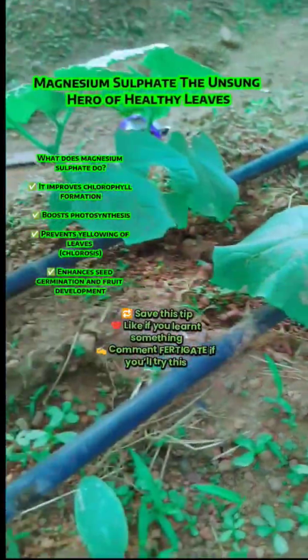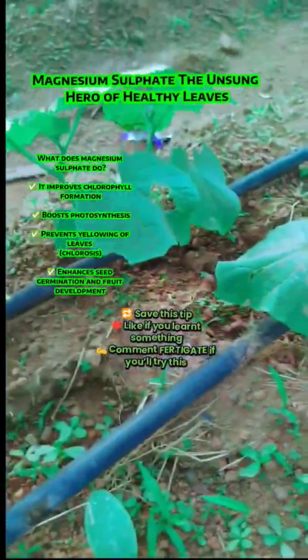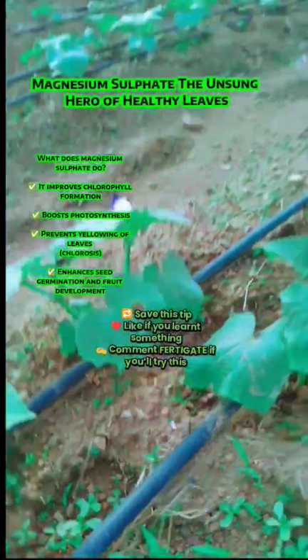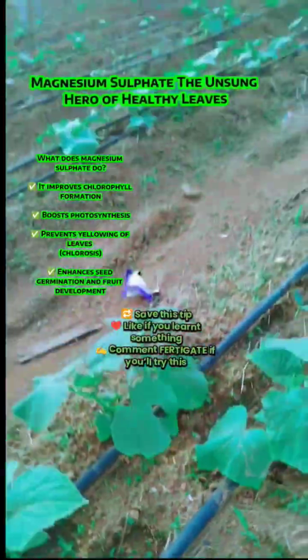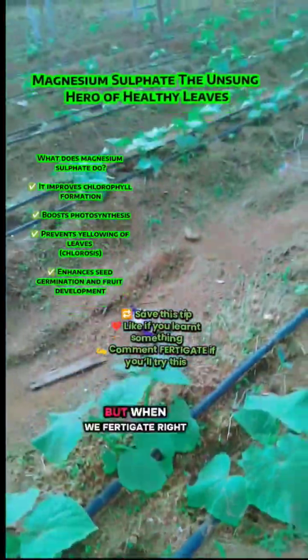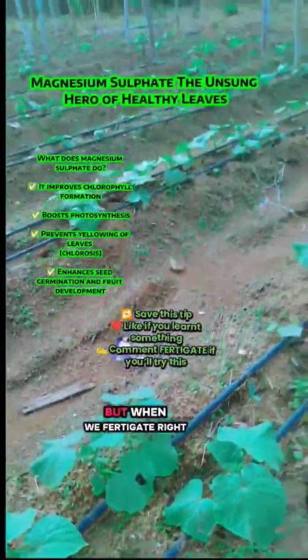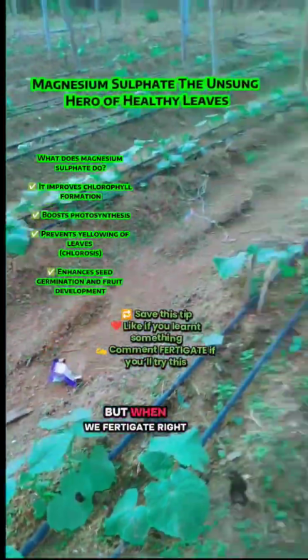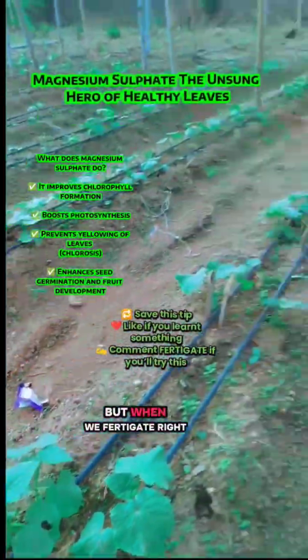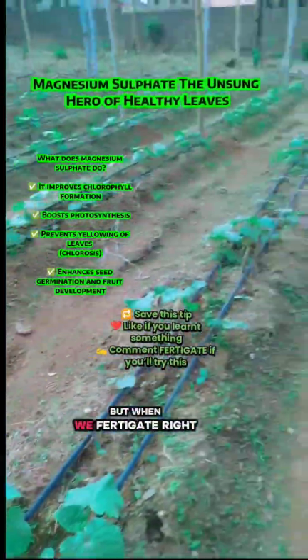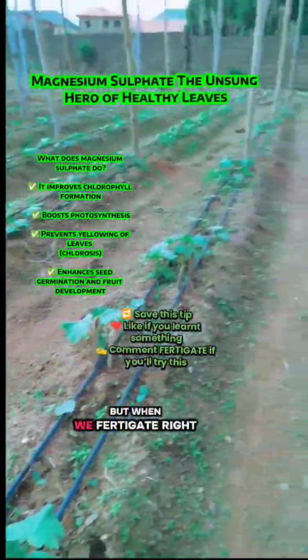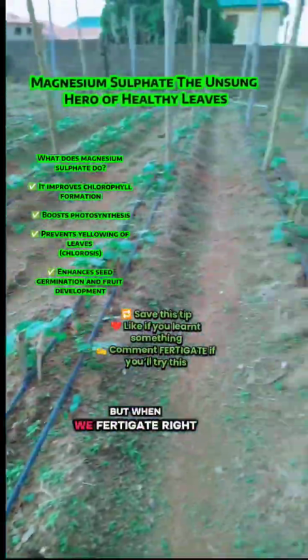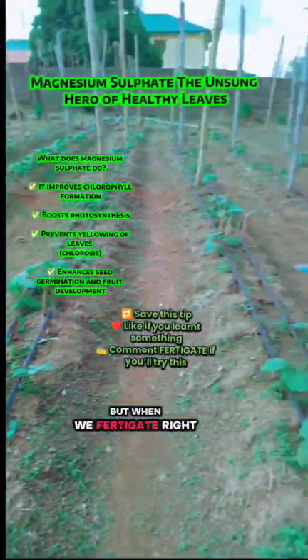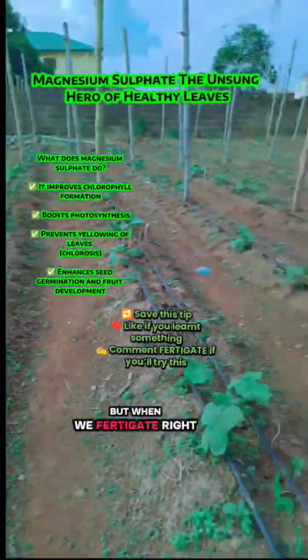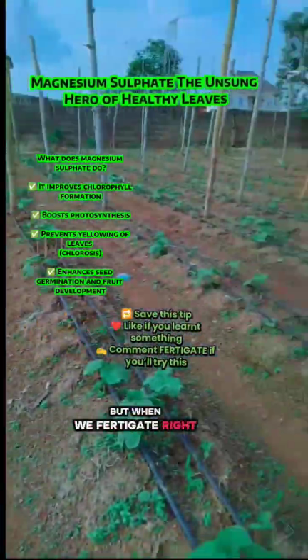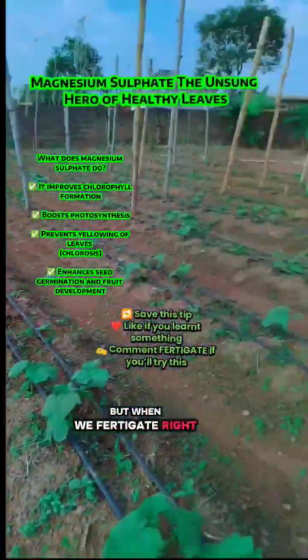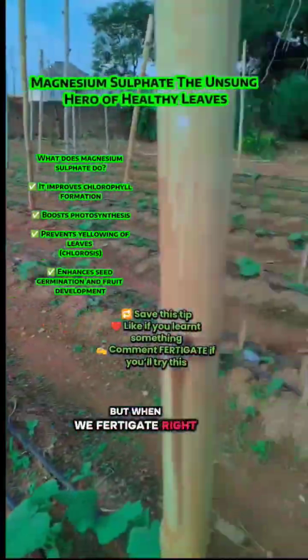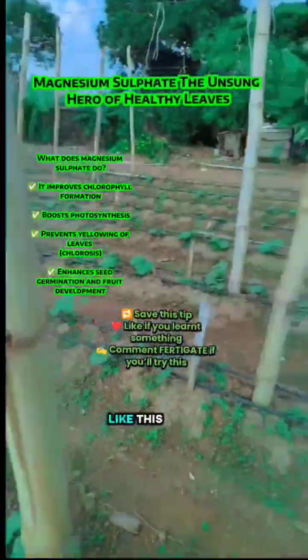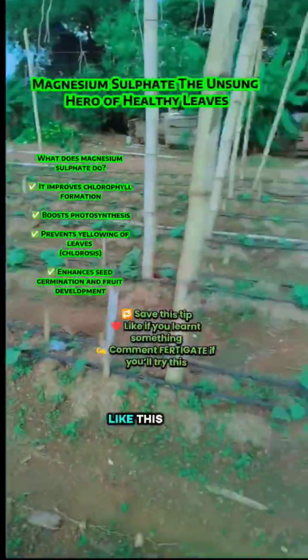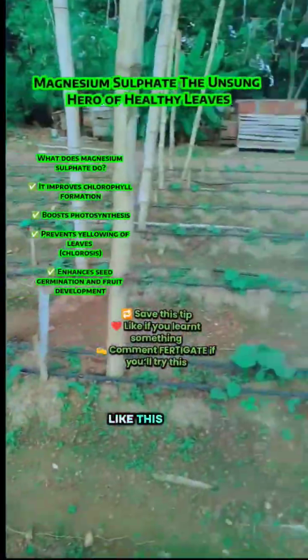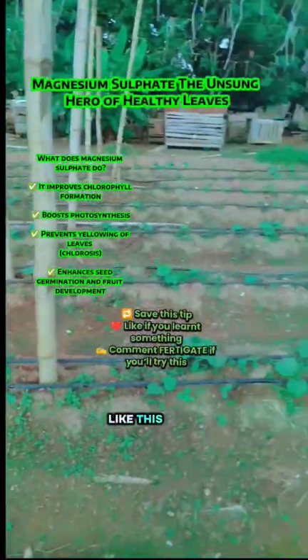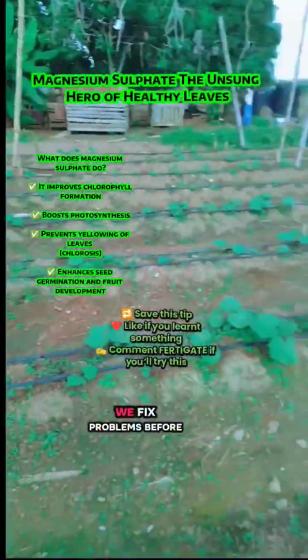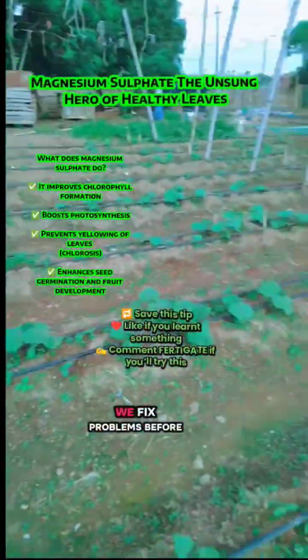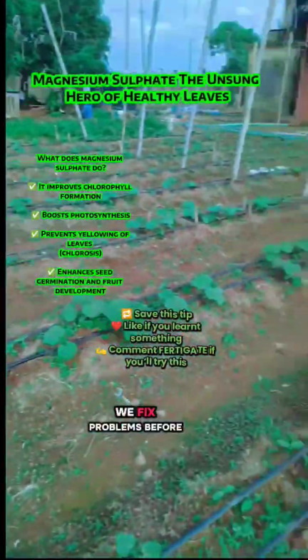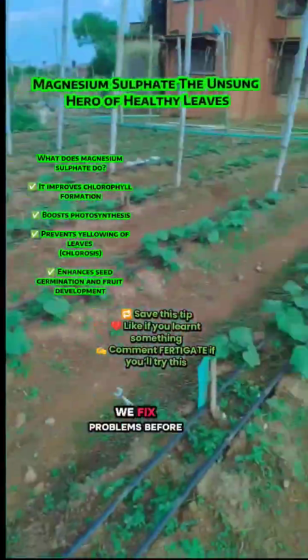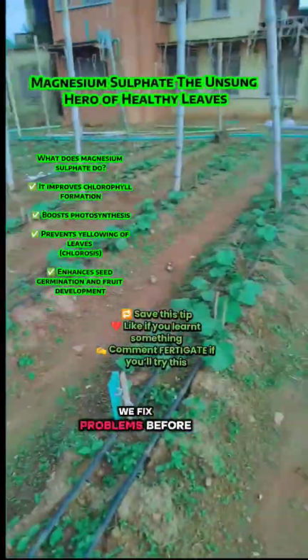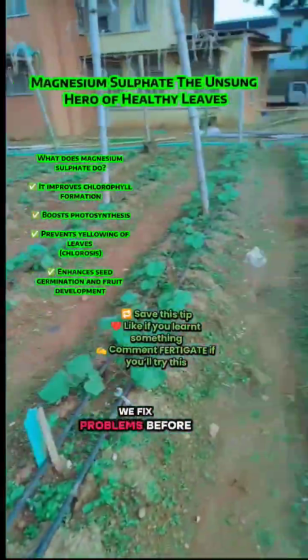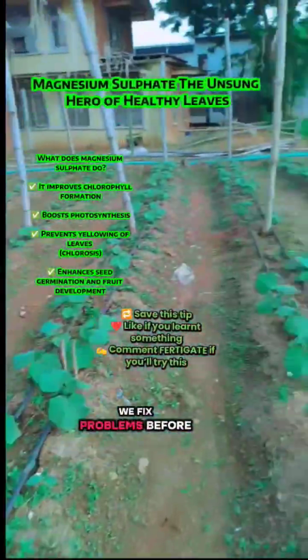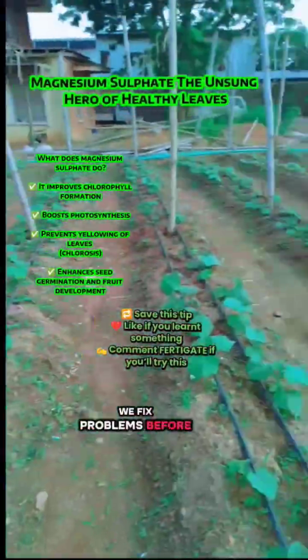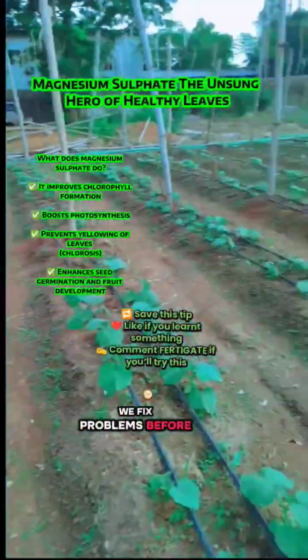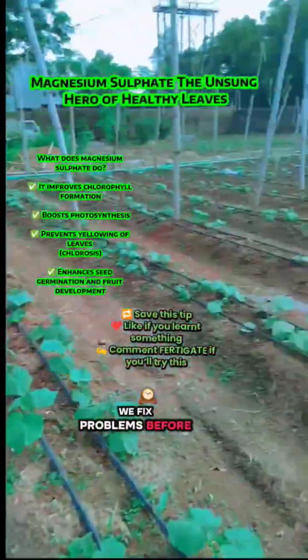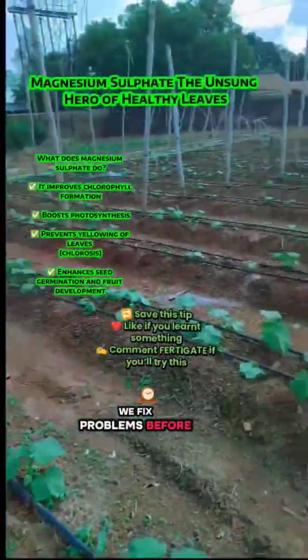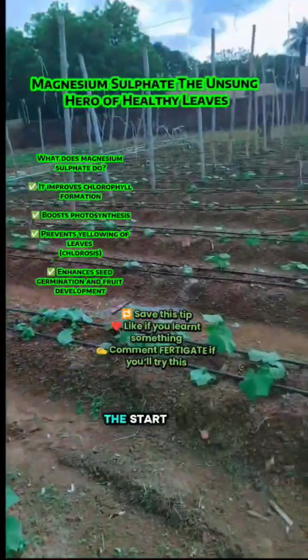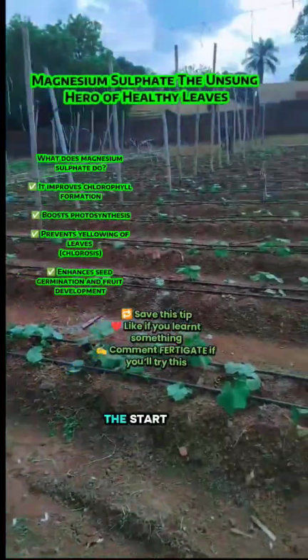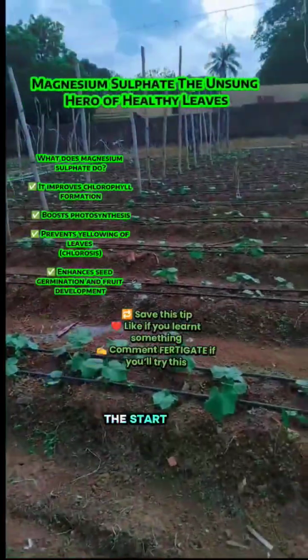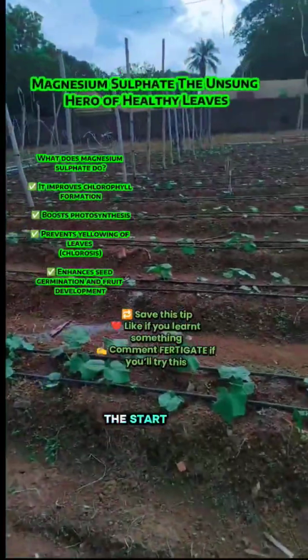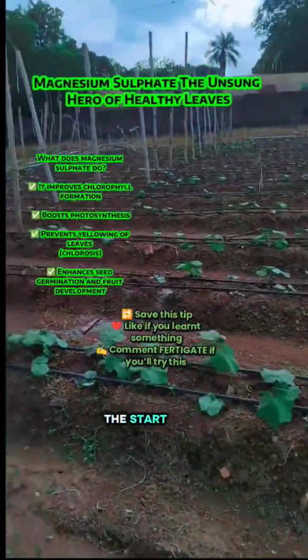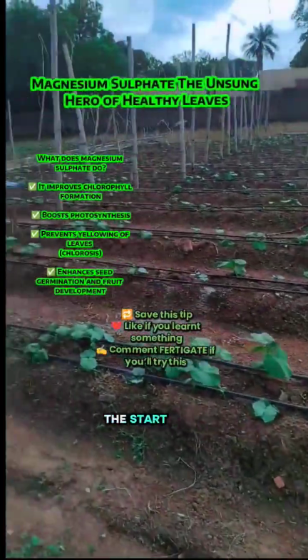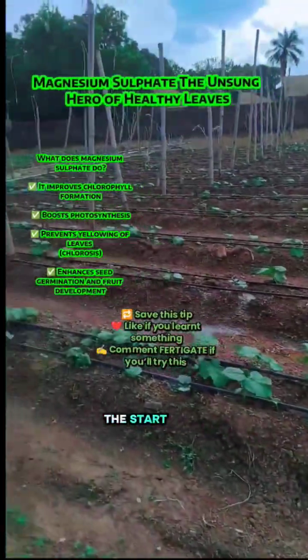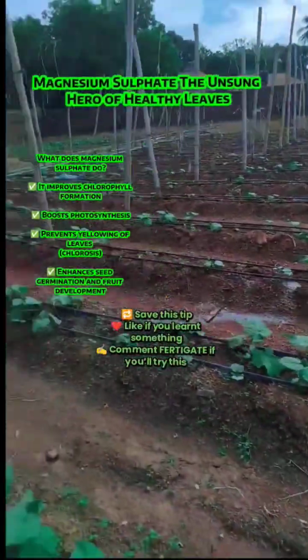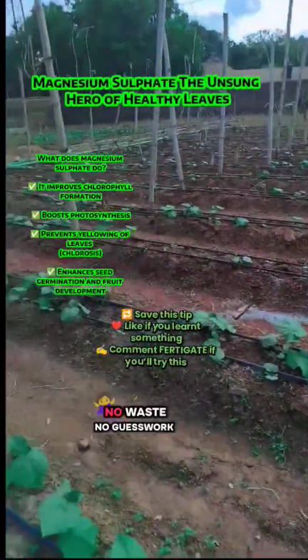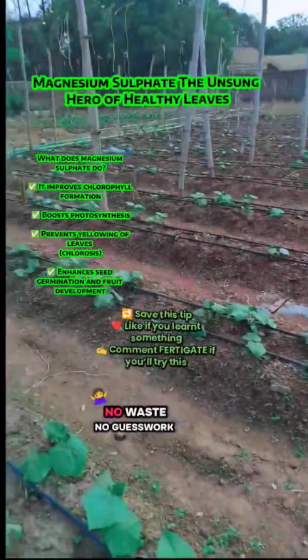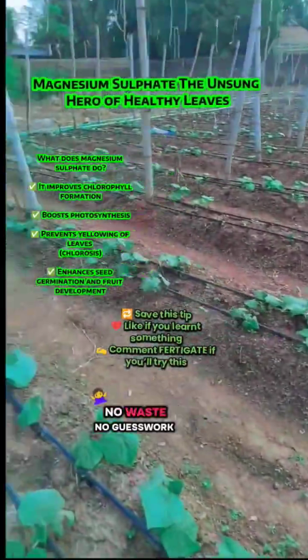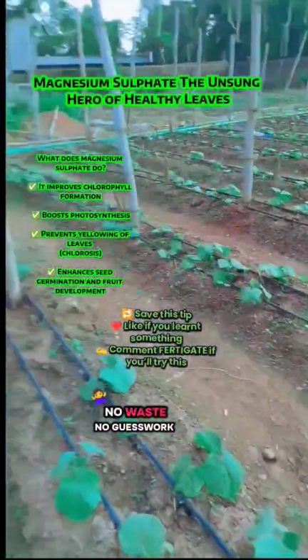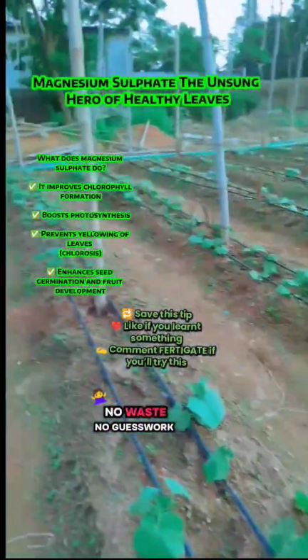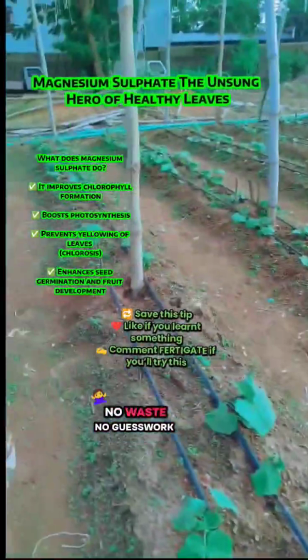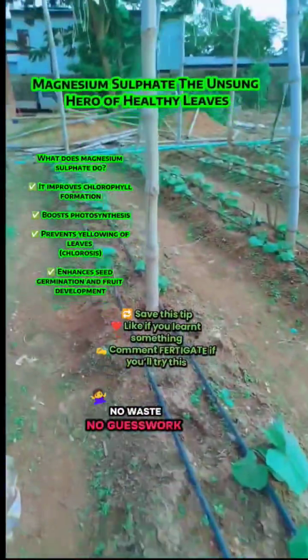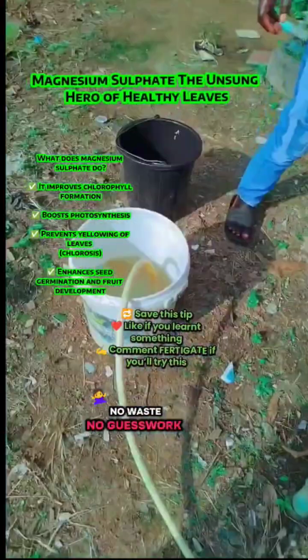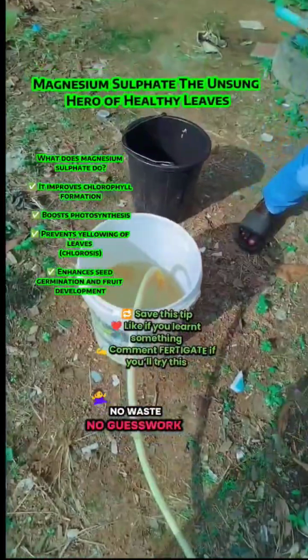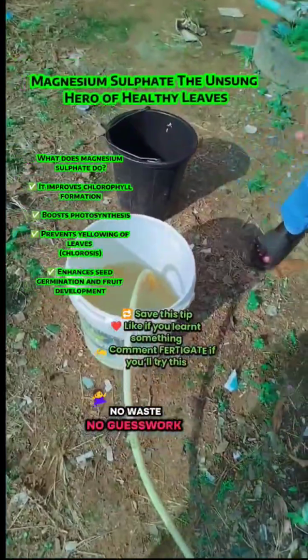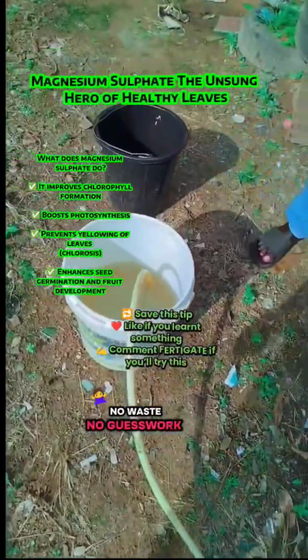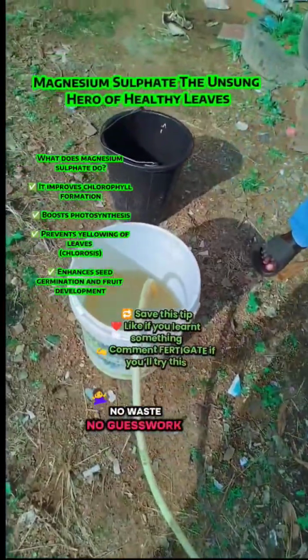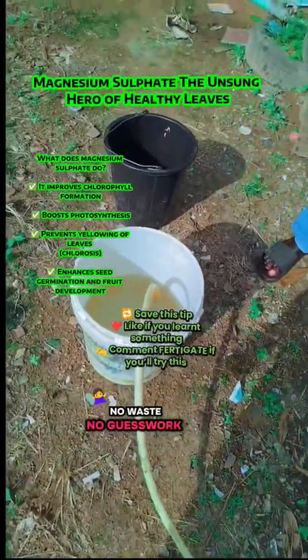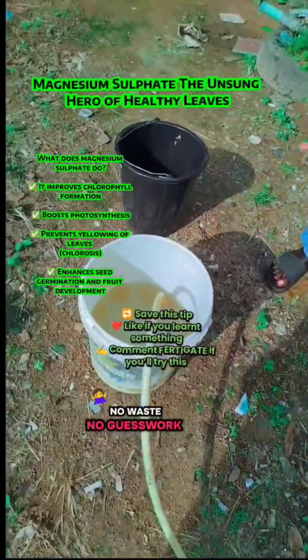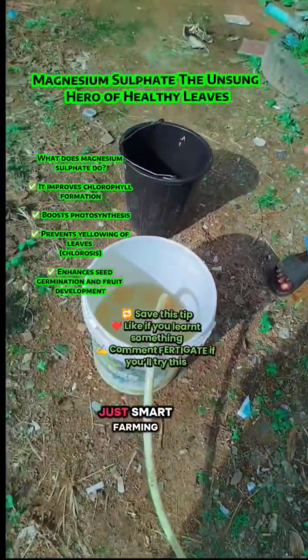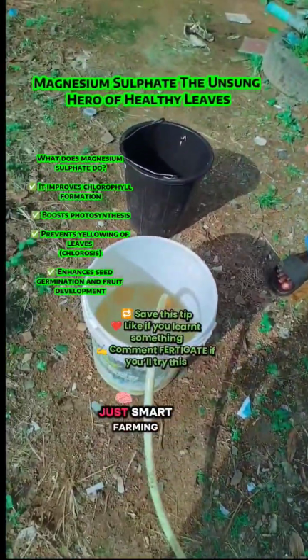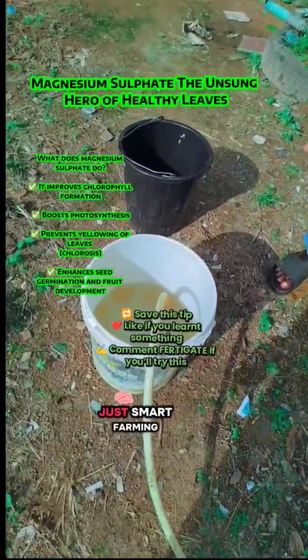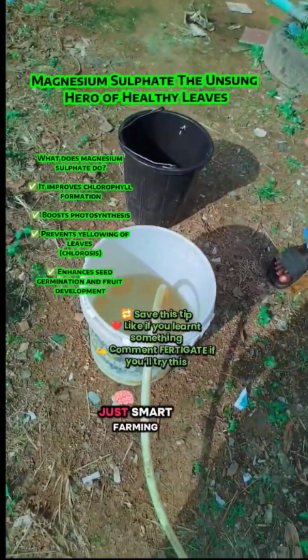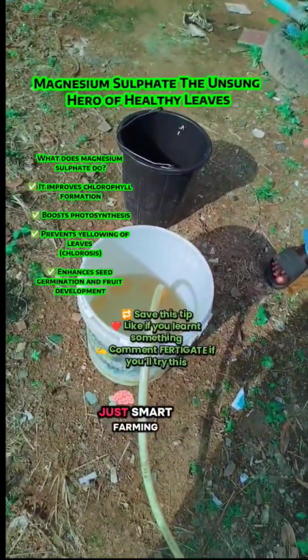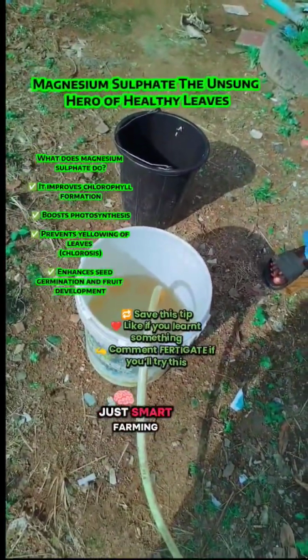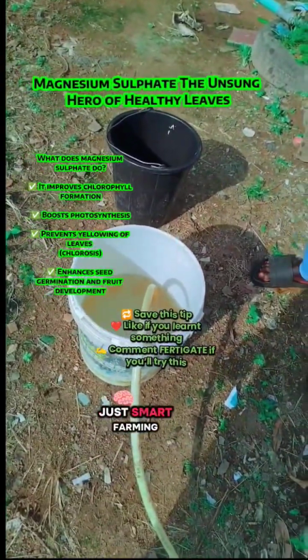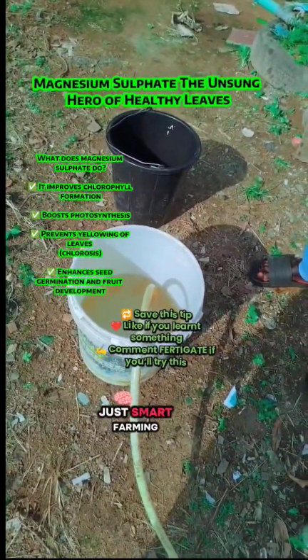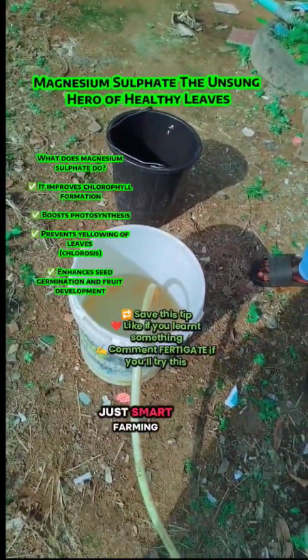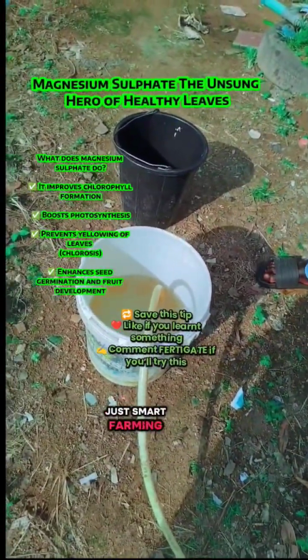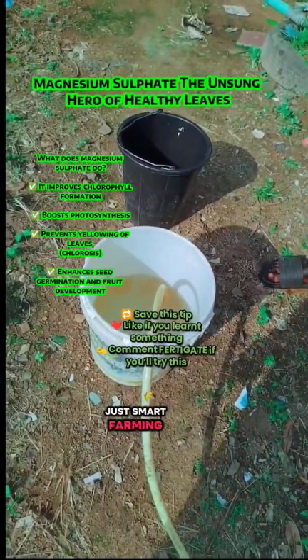But when we fertigate right, like this, we fix problems before they start. No waste, no guesswork — just smart farming.